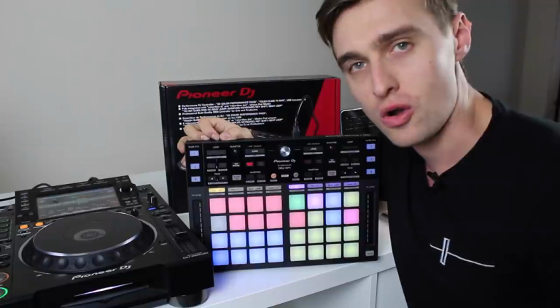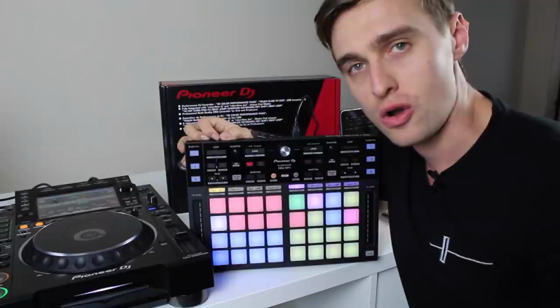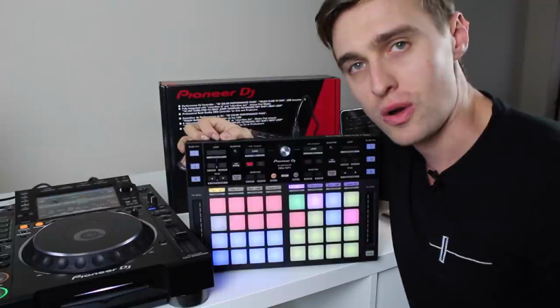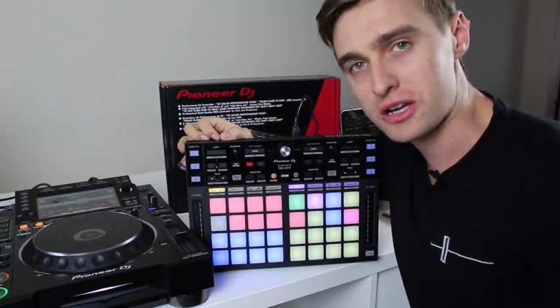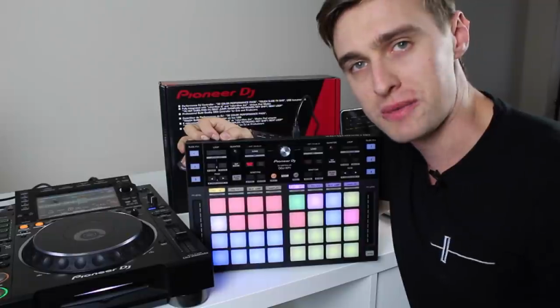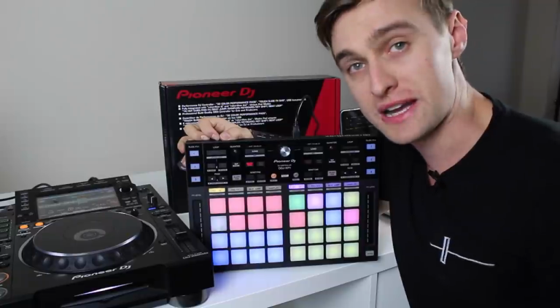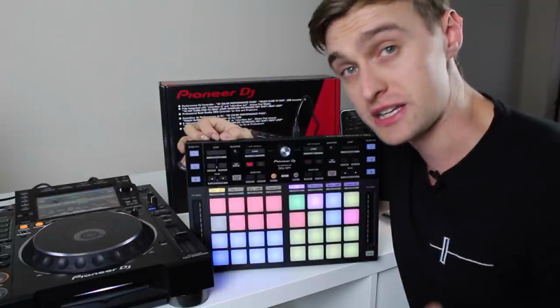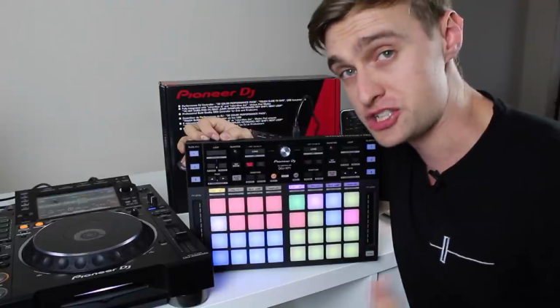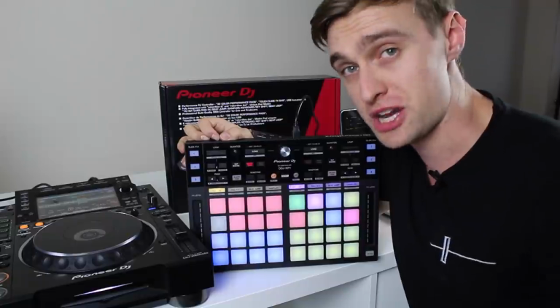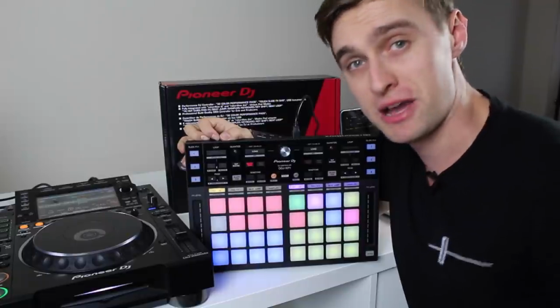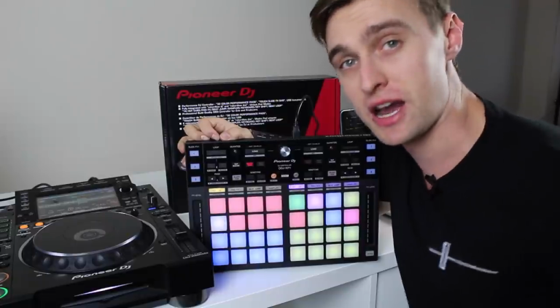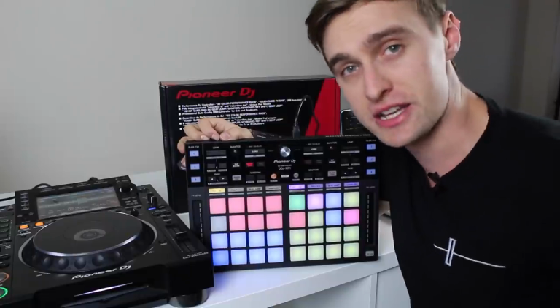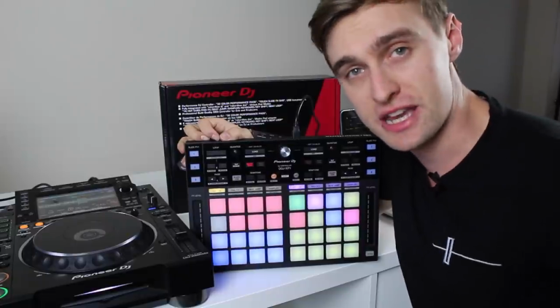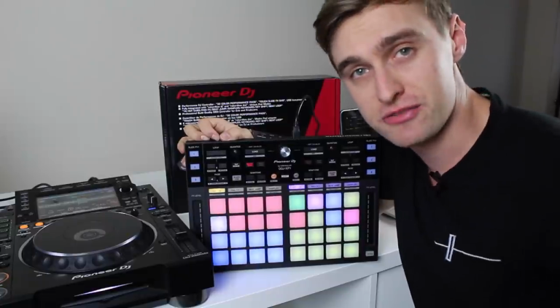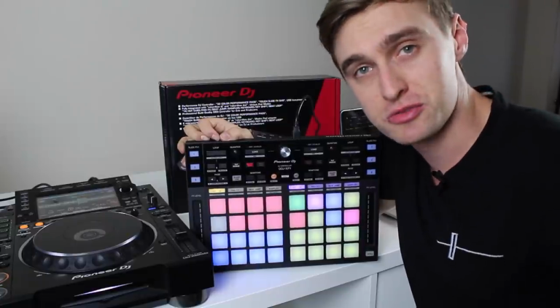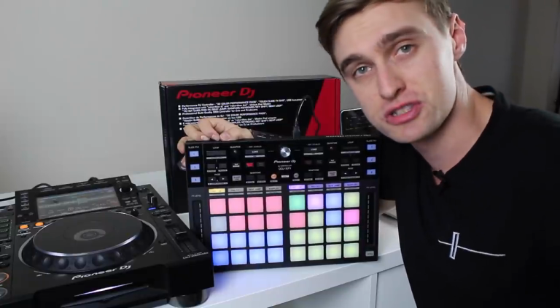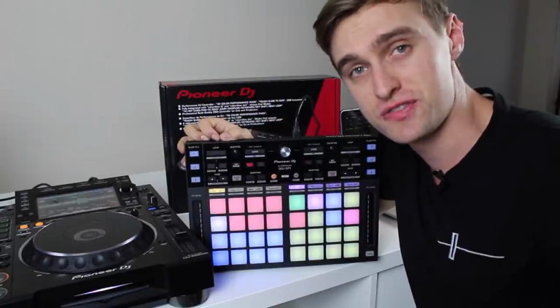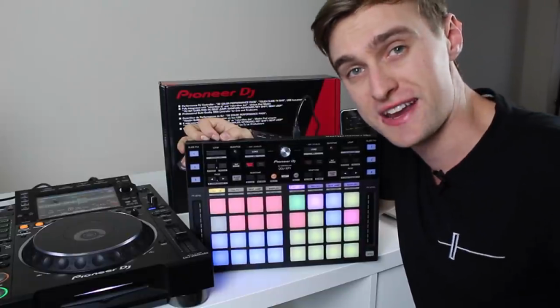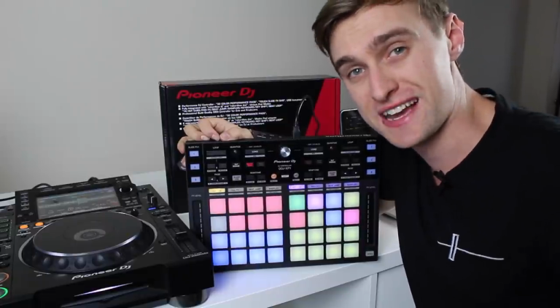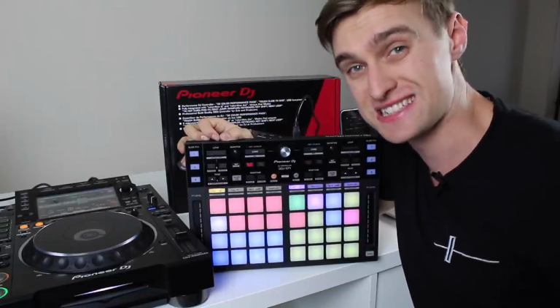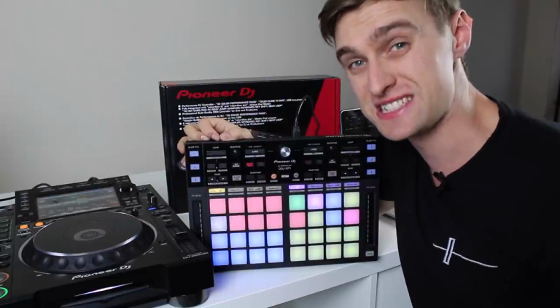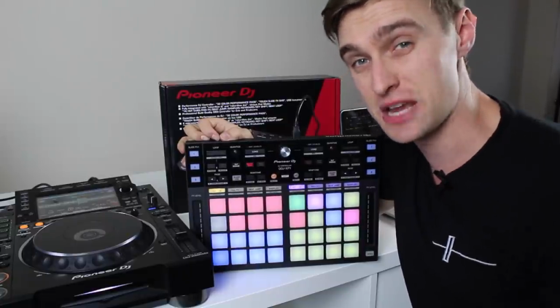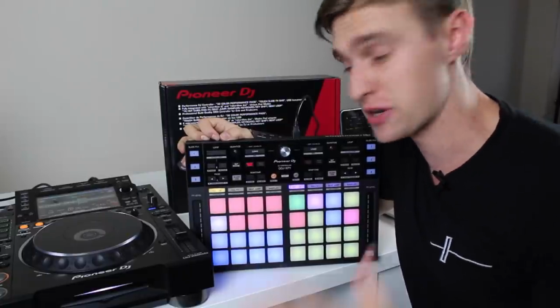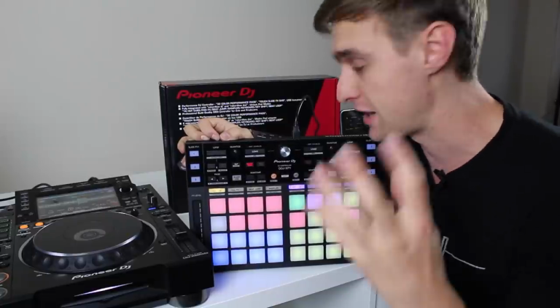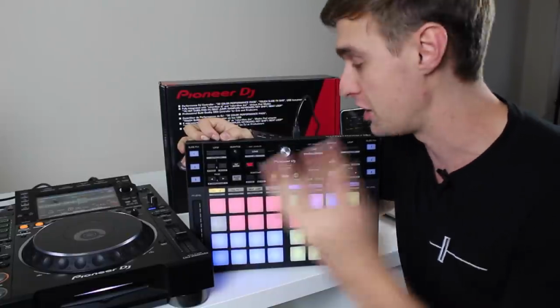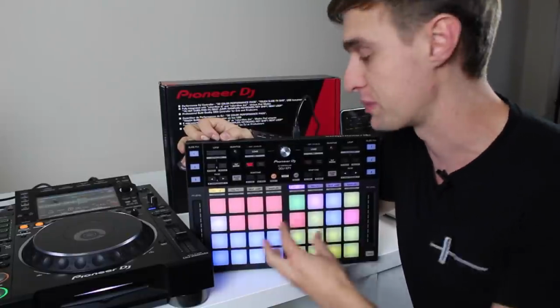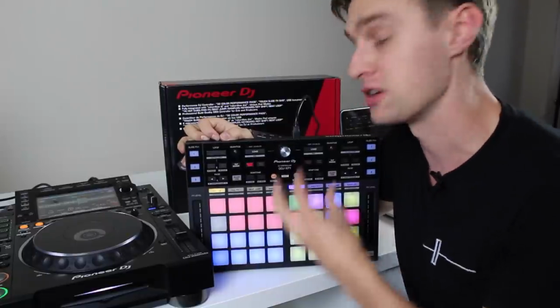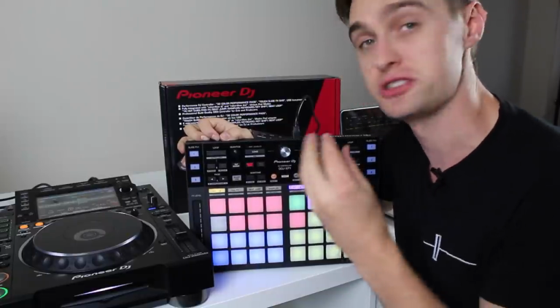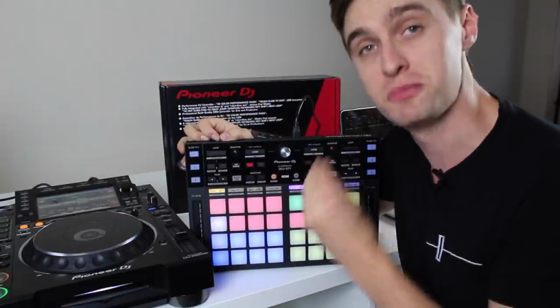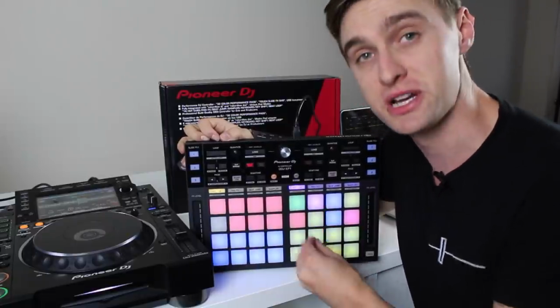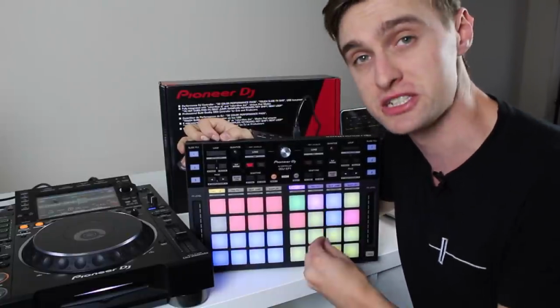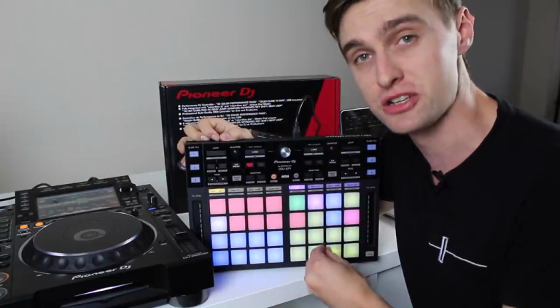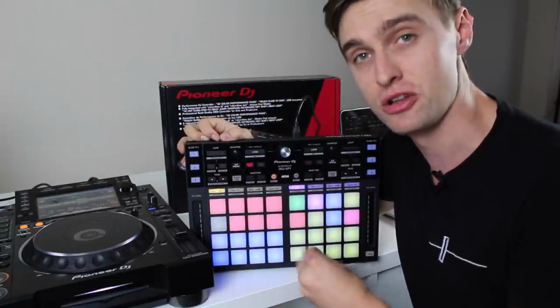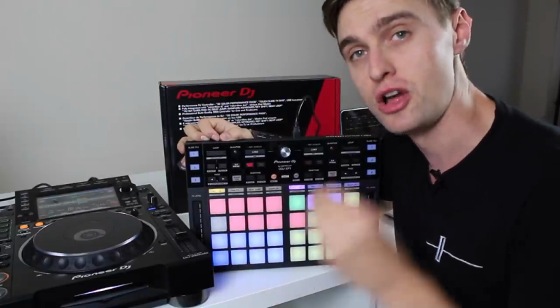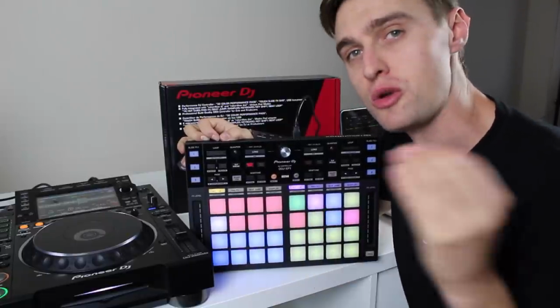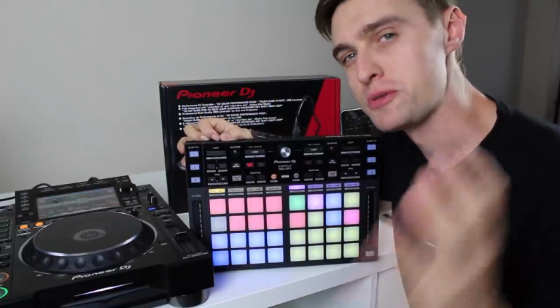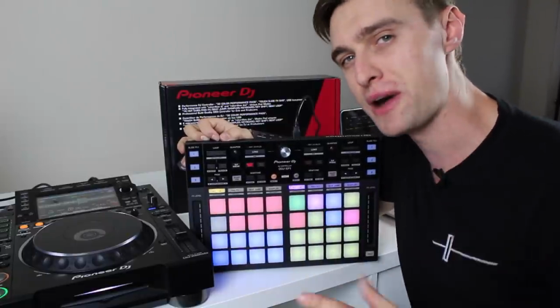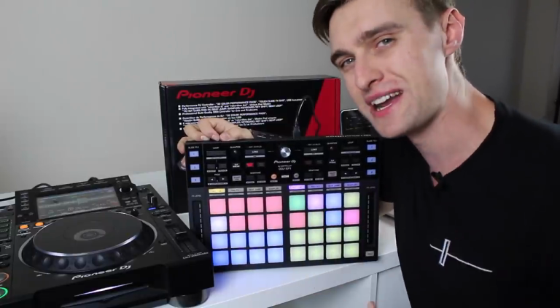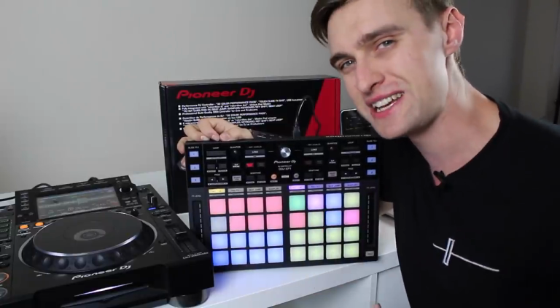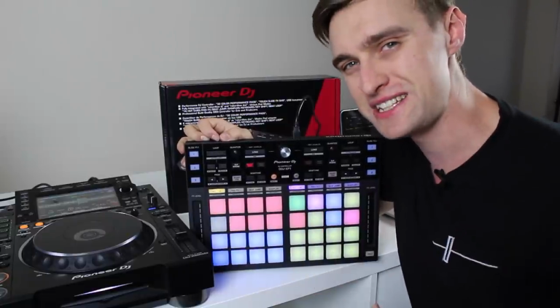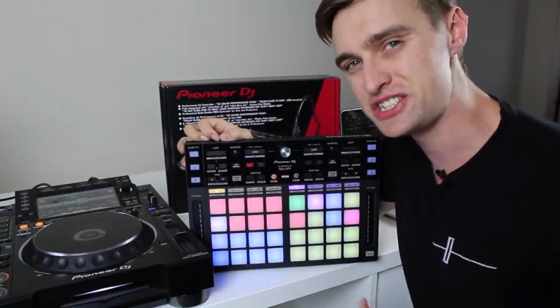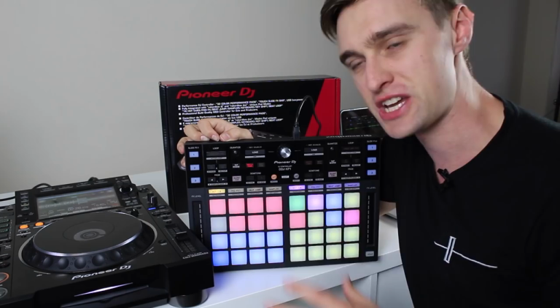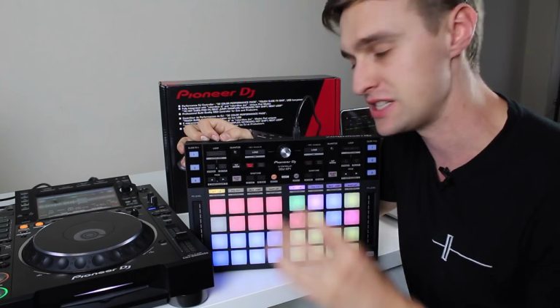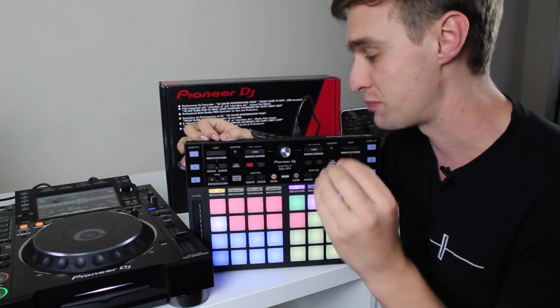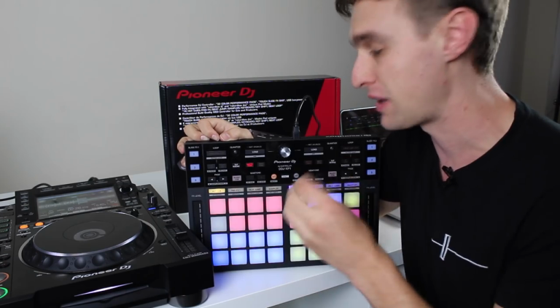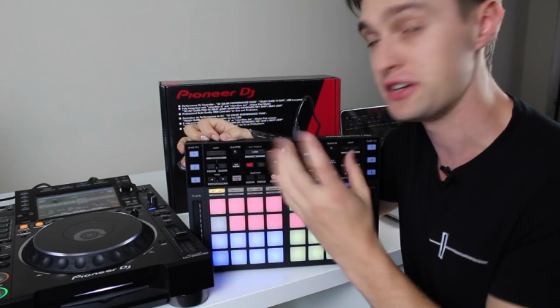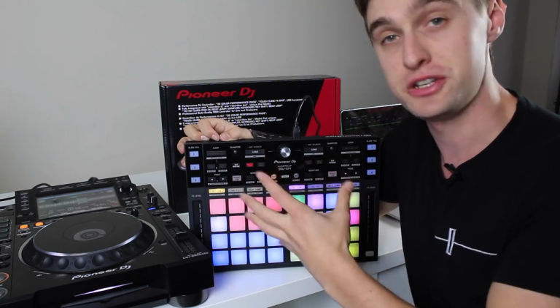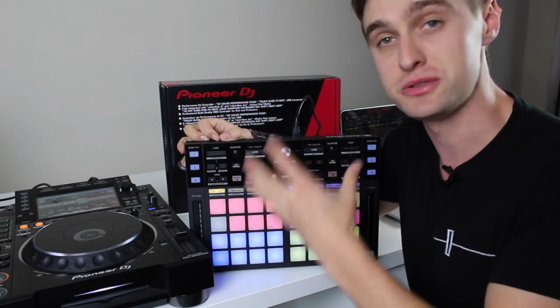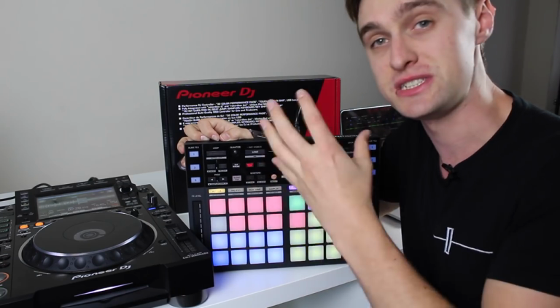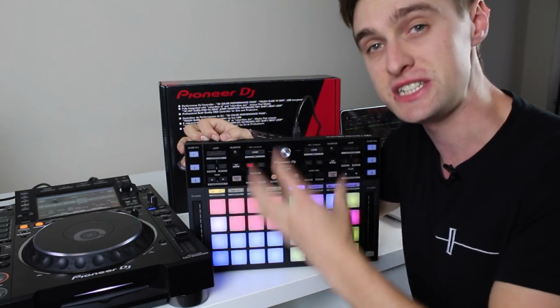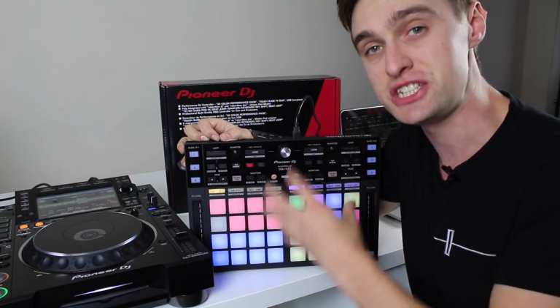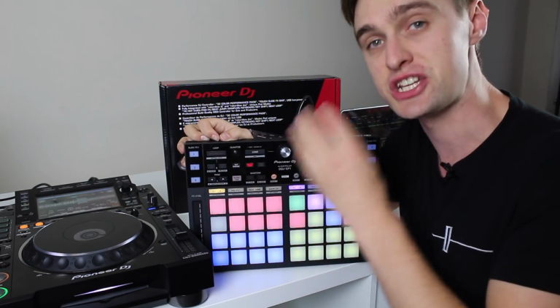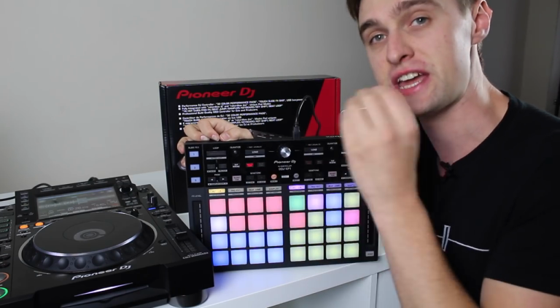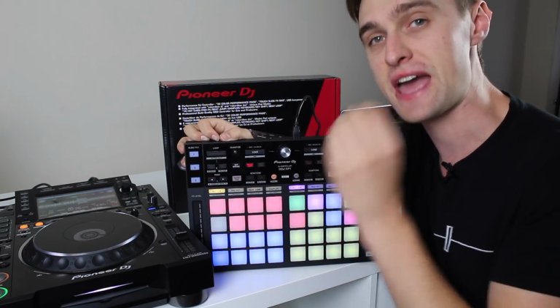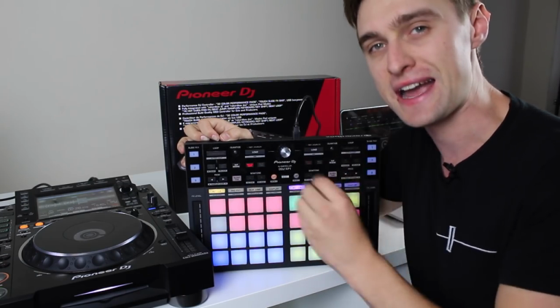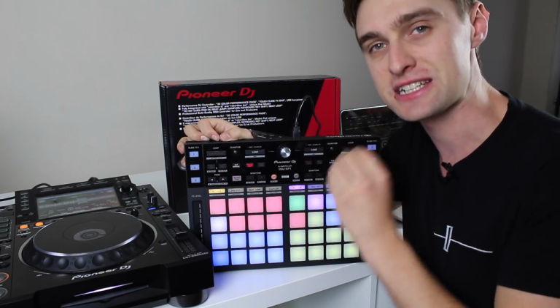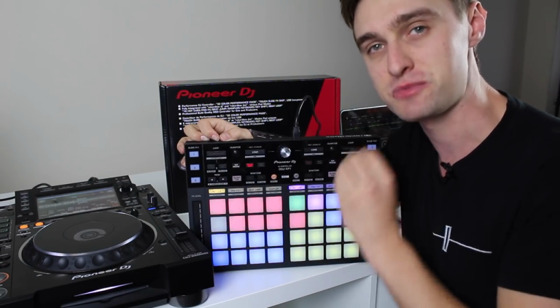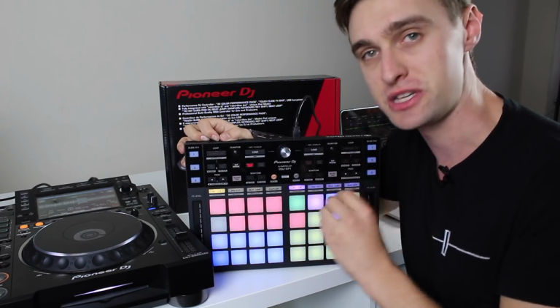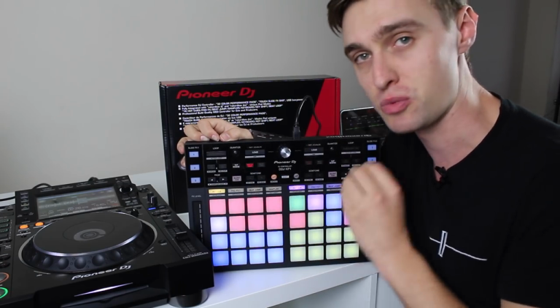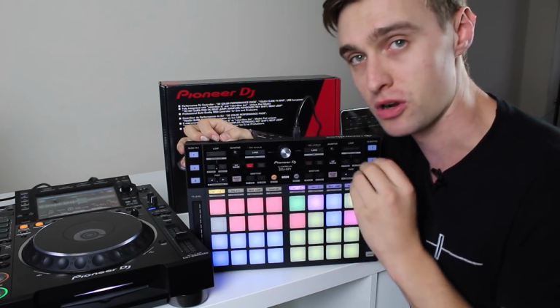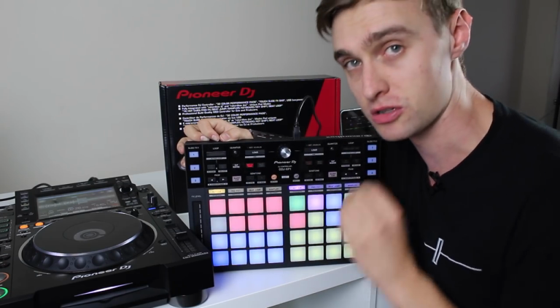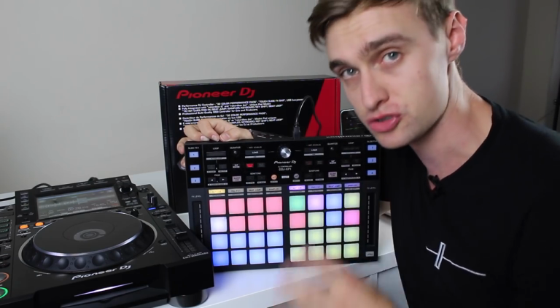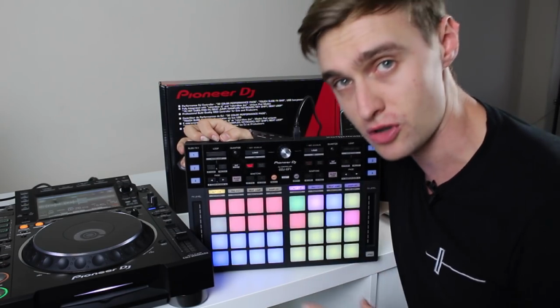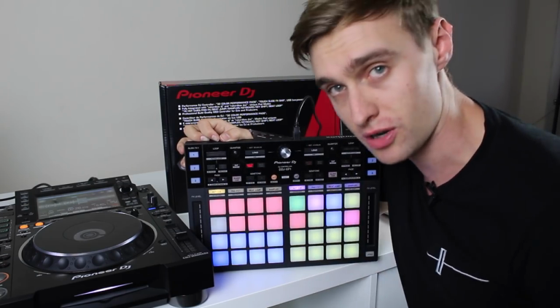Welcome back, it's Jamie Hartley from Crossfader, and today we're getting up close and personal with Pioneer DJ's brand new DDJ-XP1 controller.